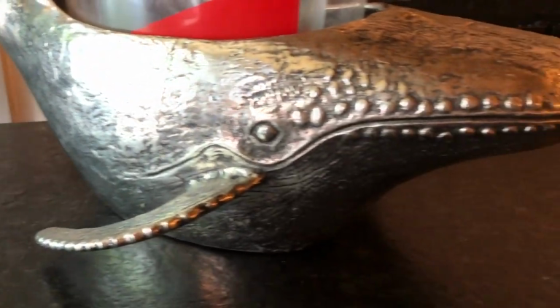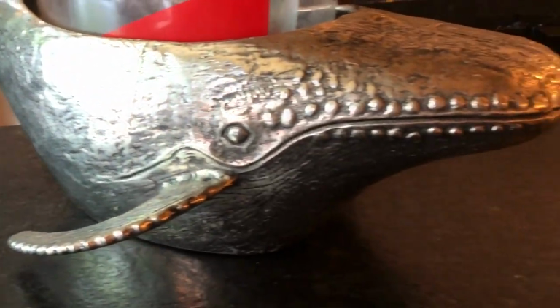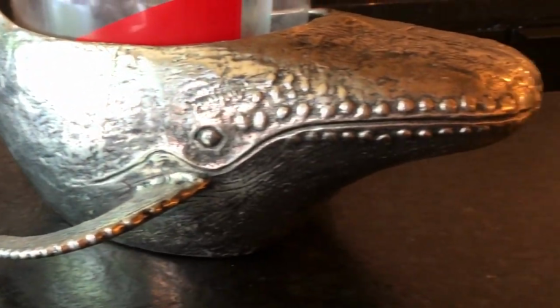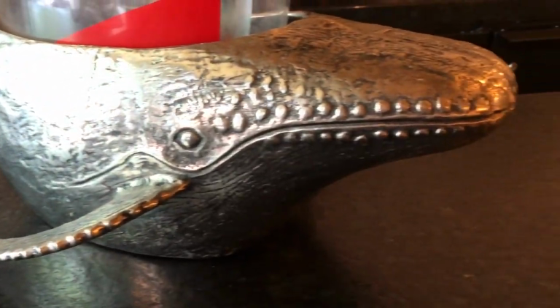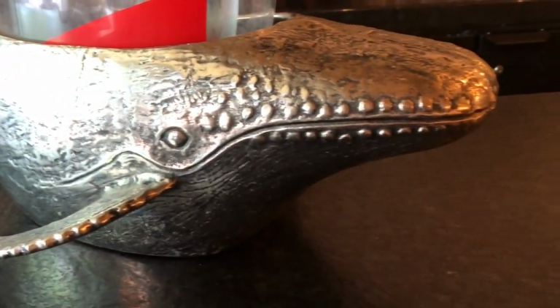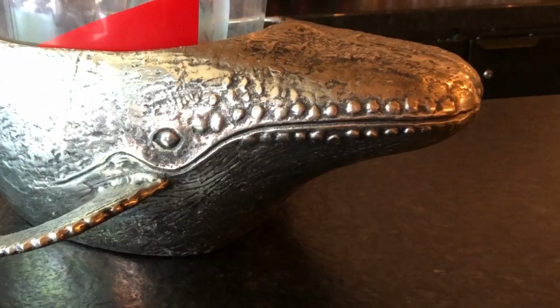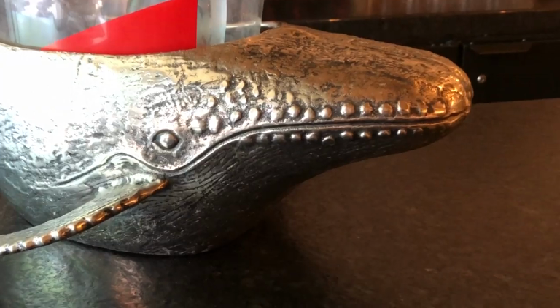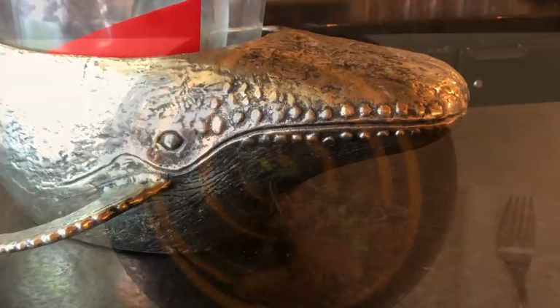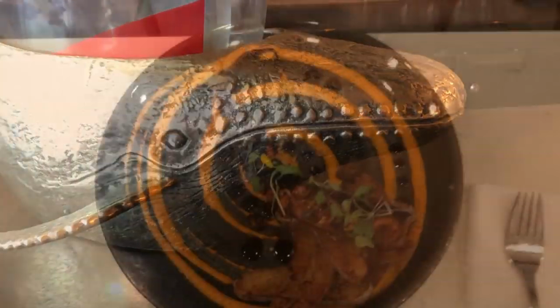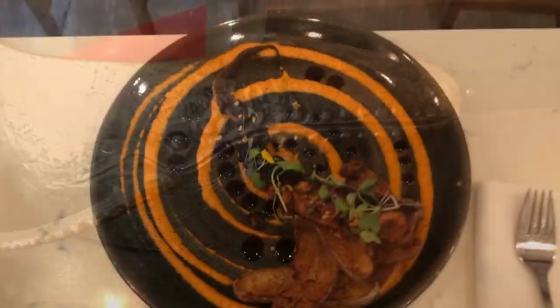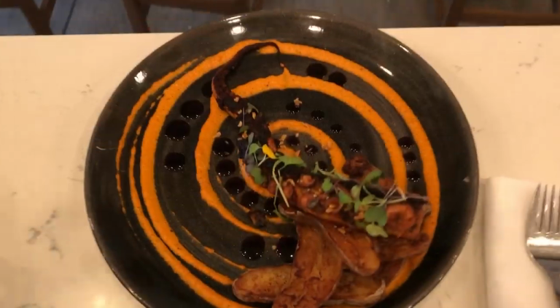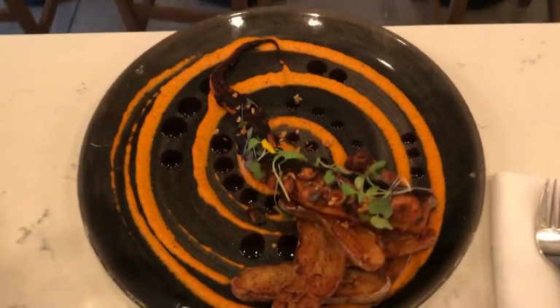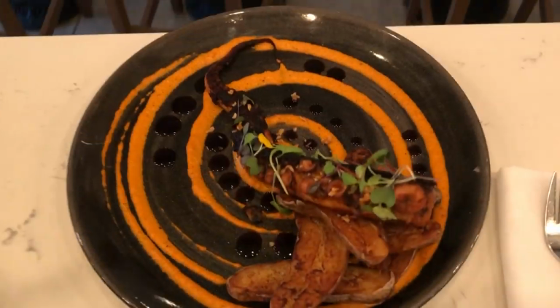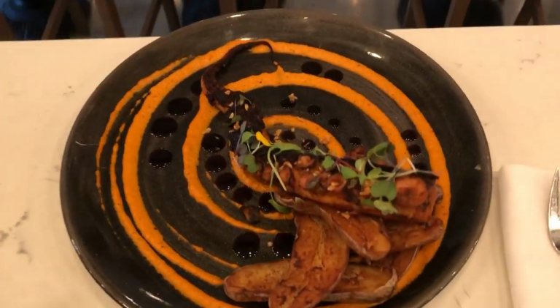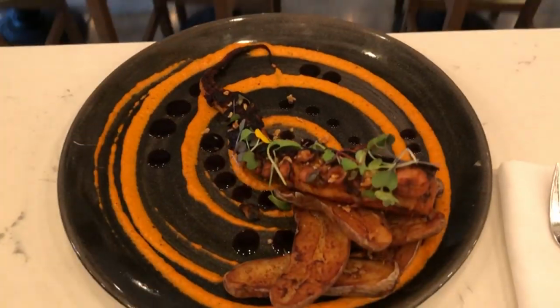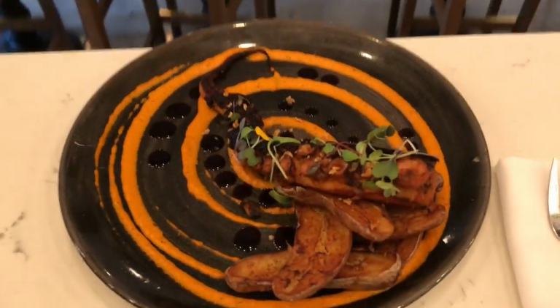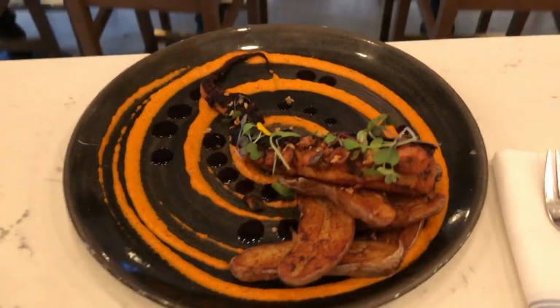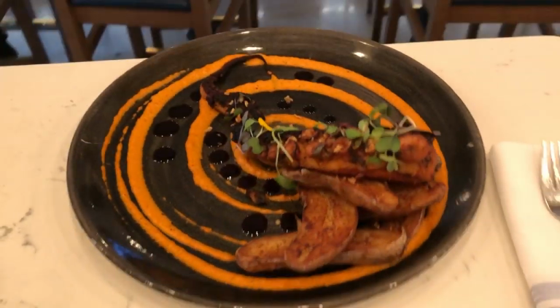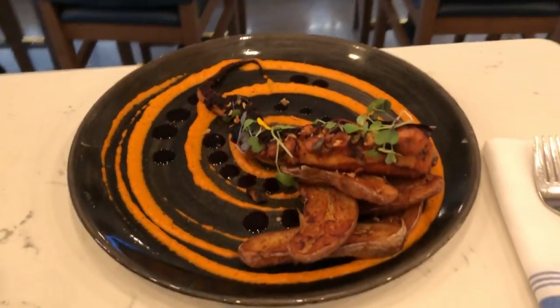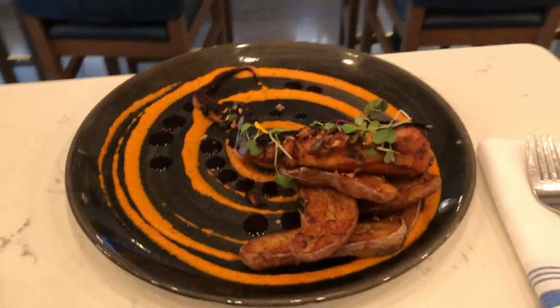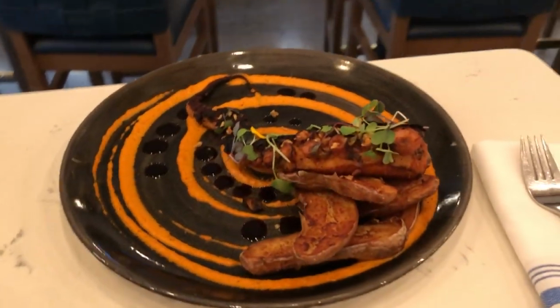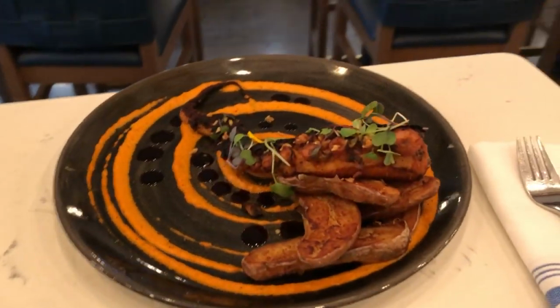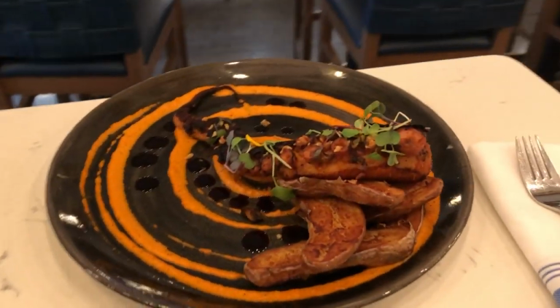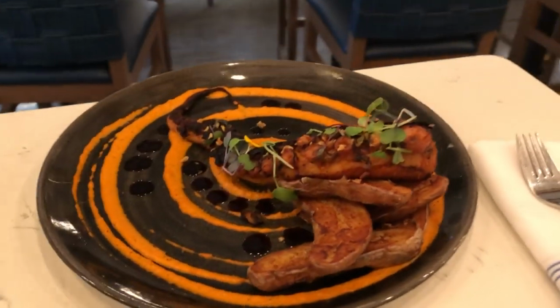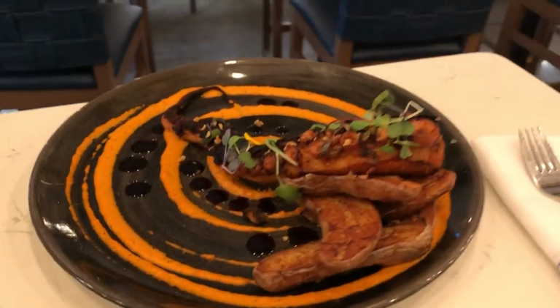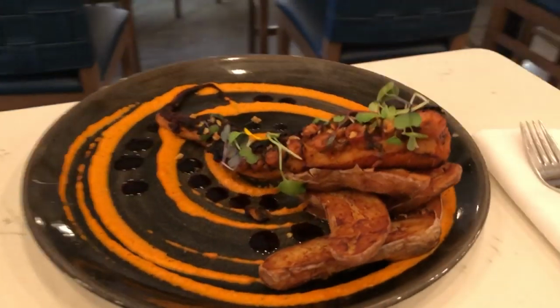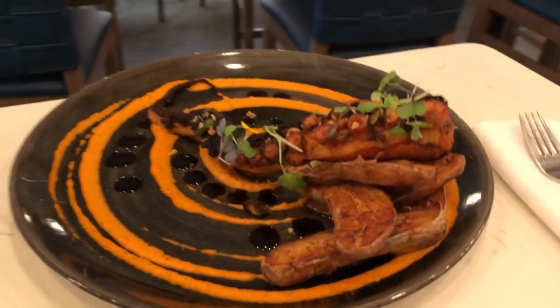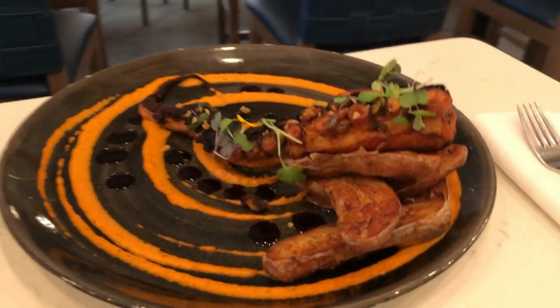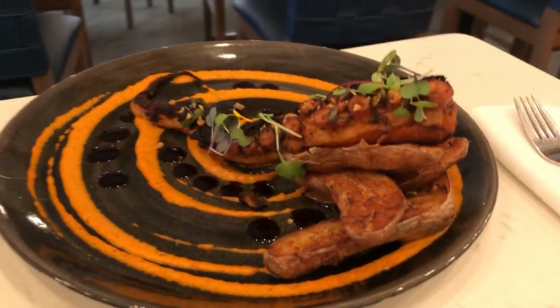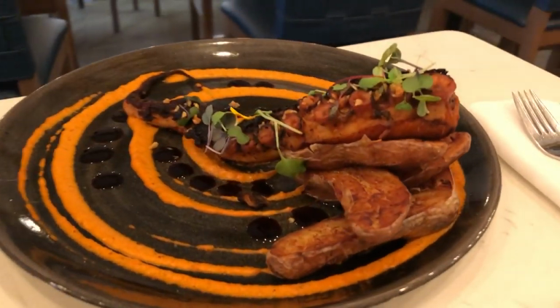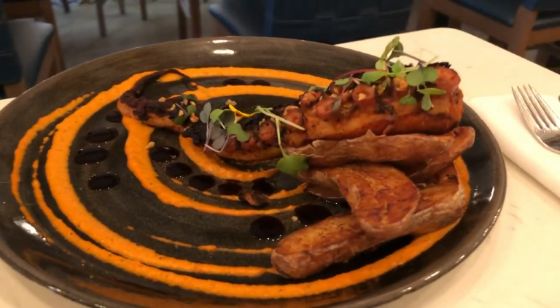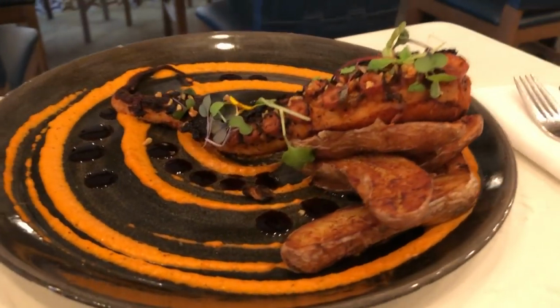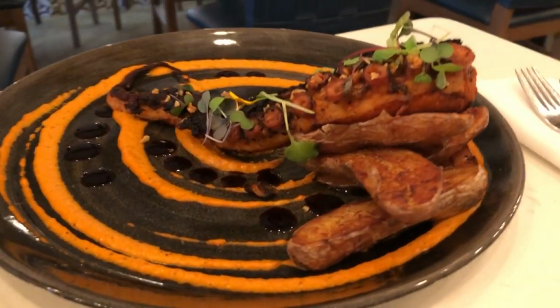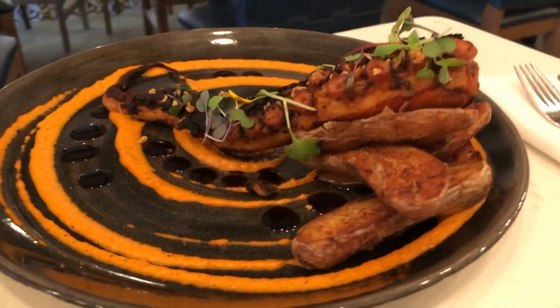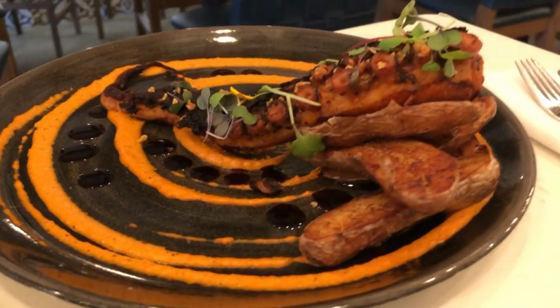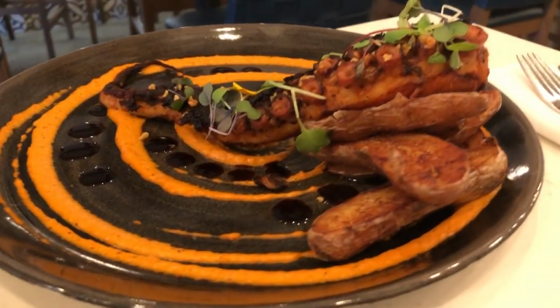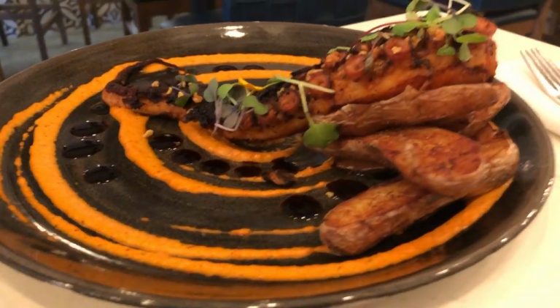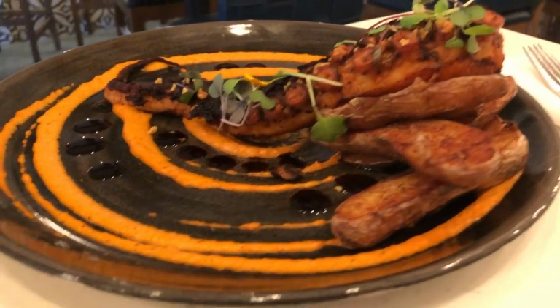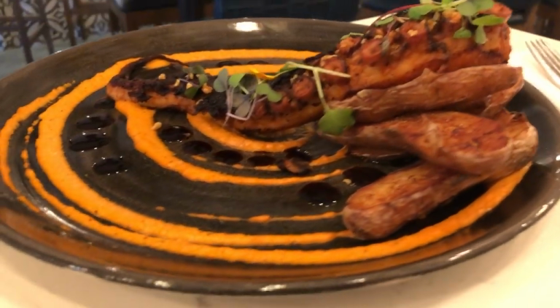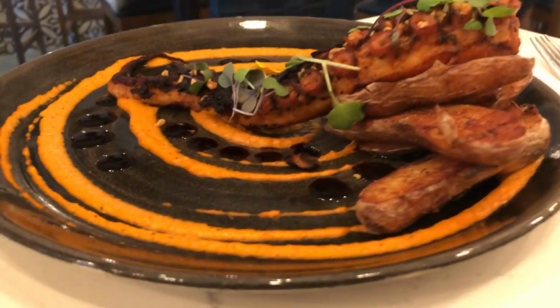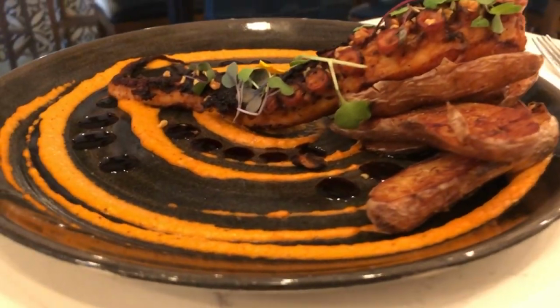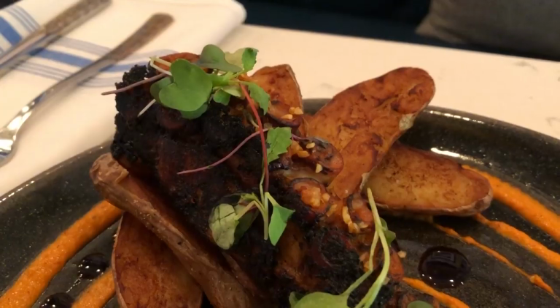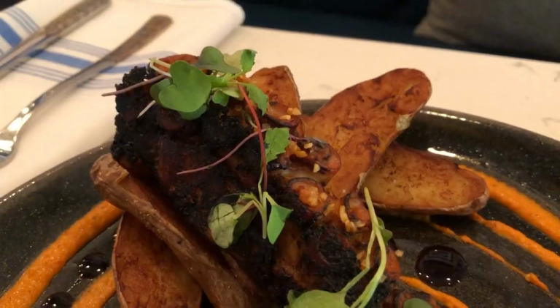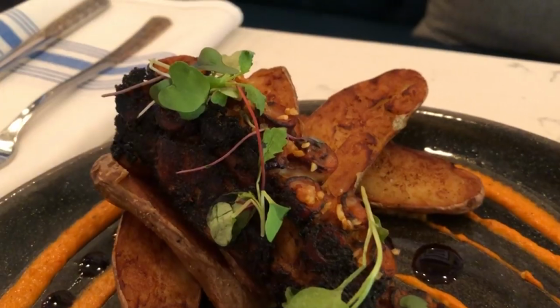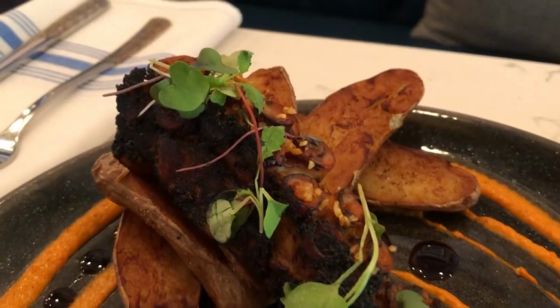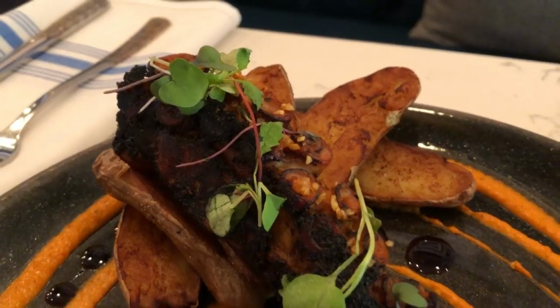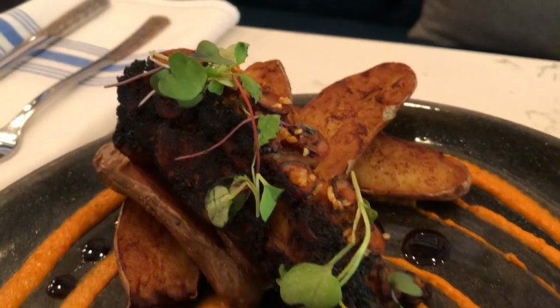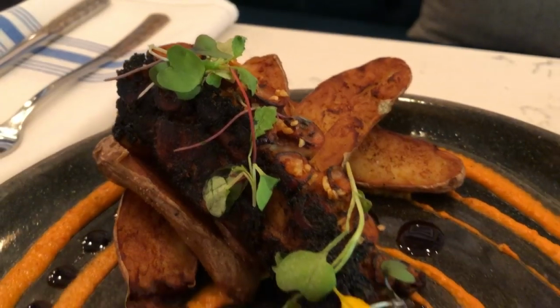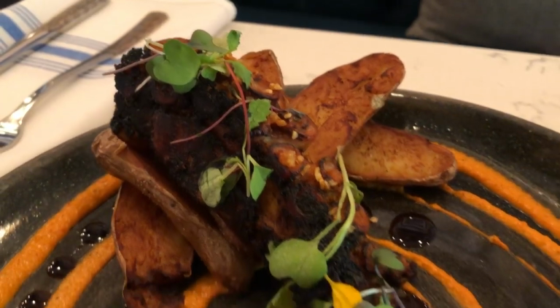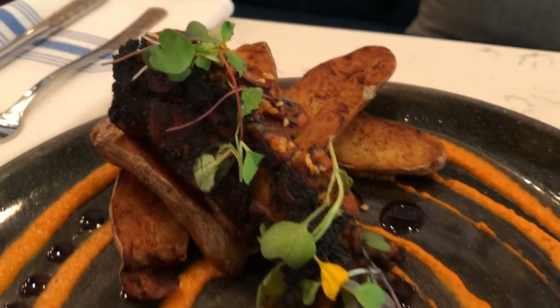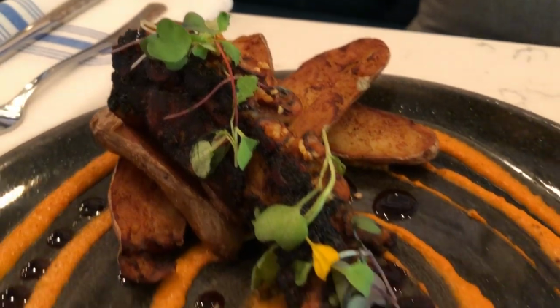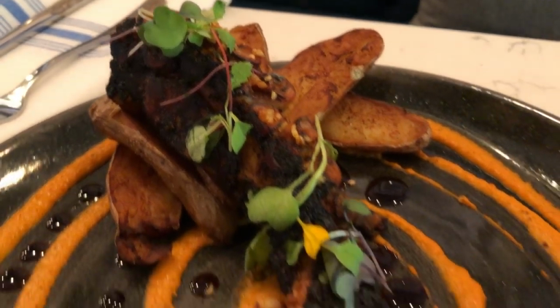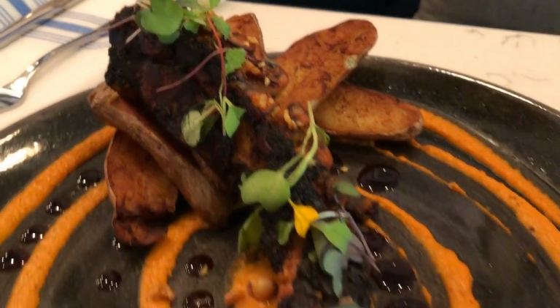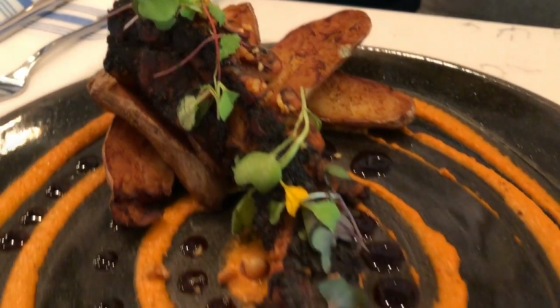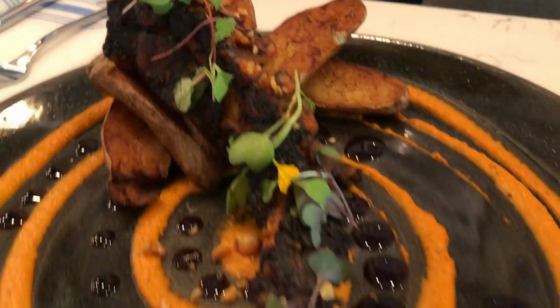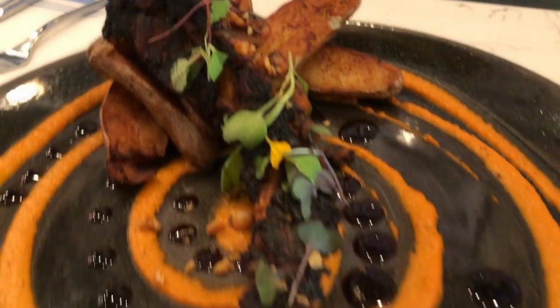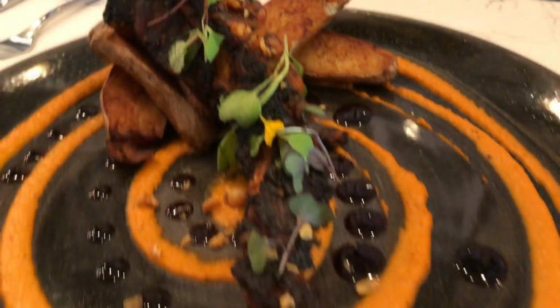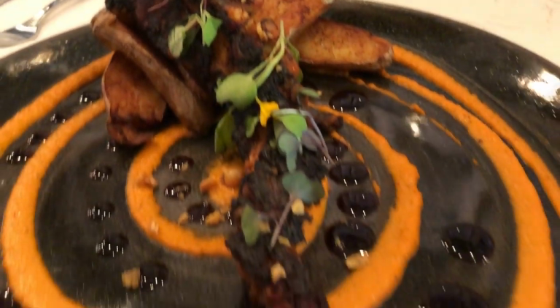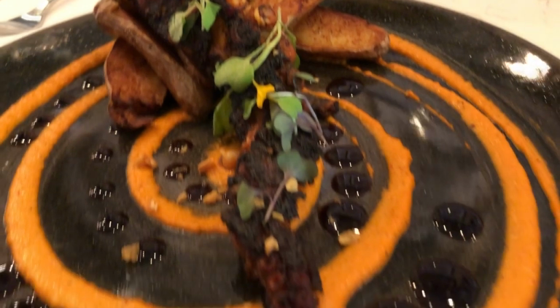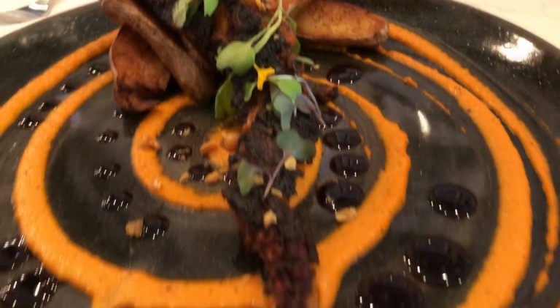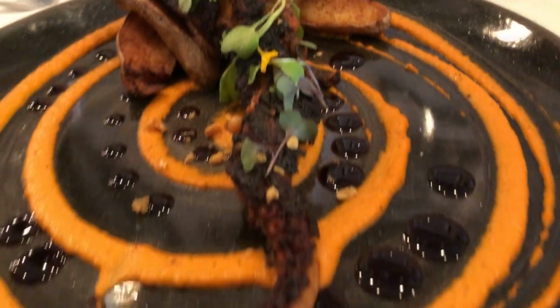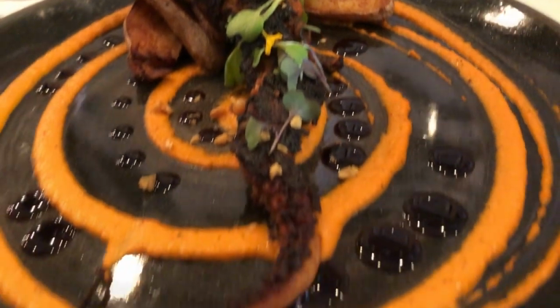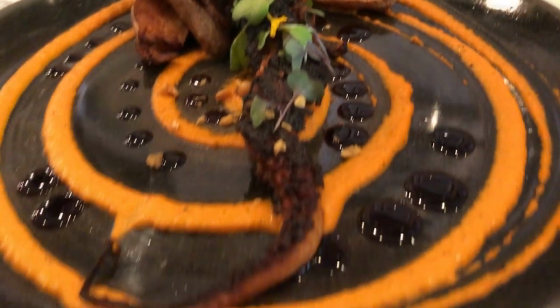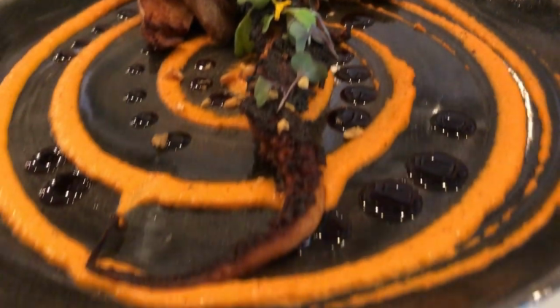First up, charred Mediterranean octopus, romesco sauce, crispy potatoes, and a balsamic soy sauce.